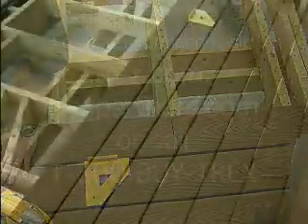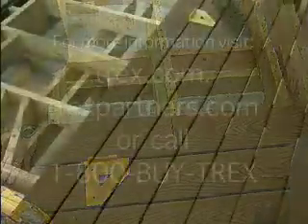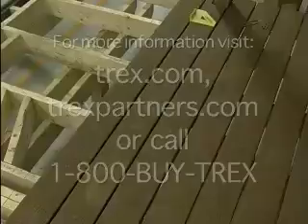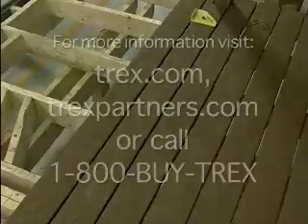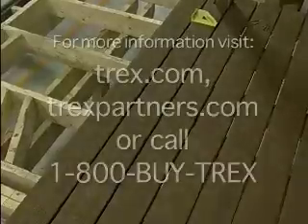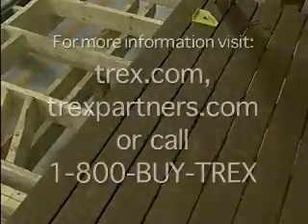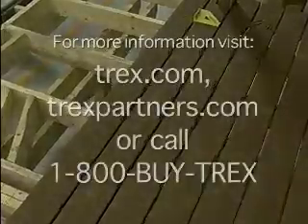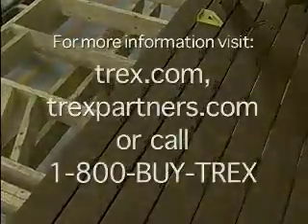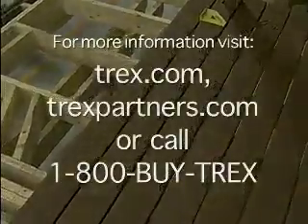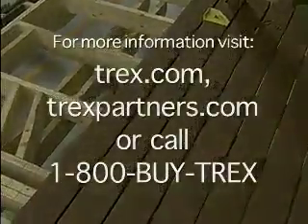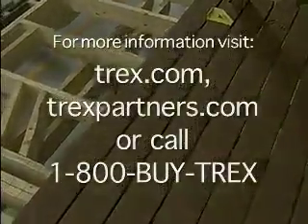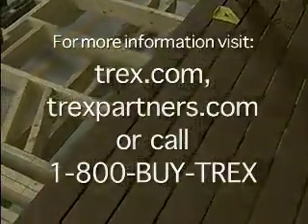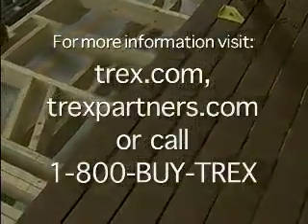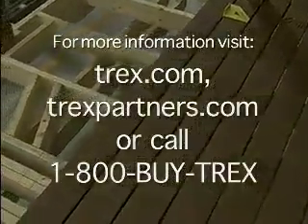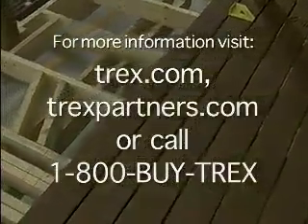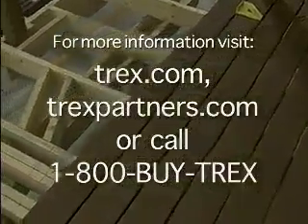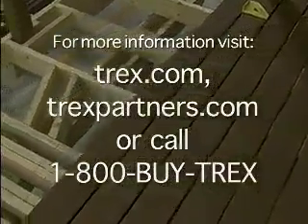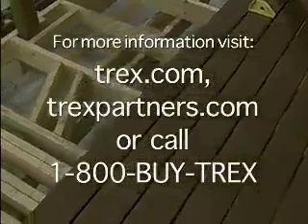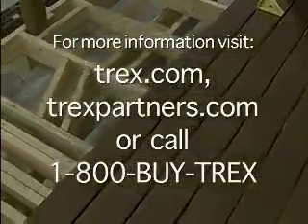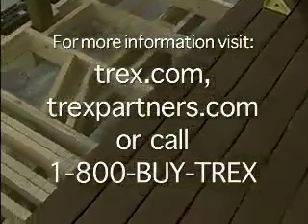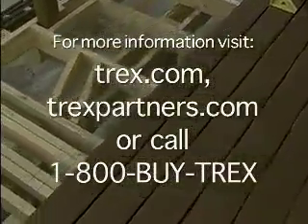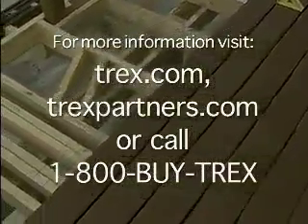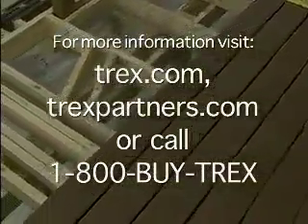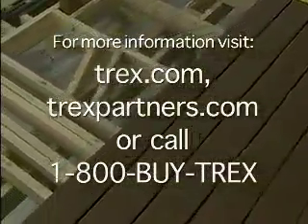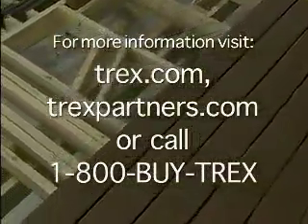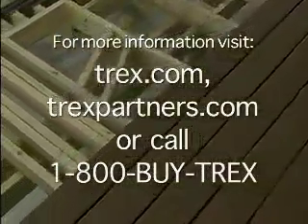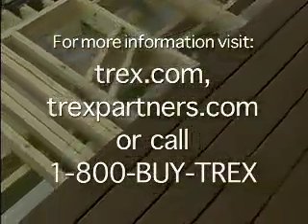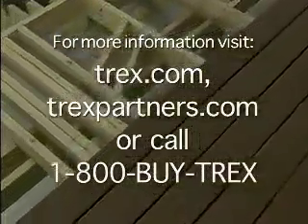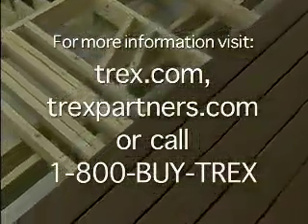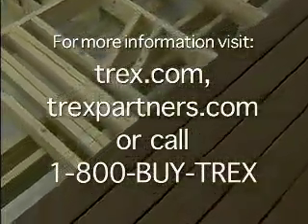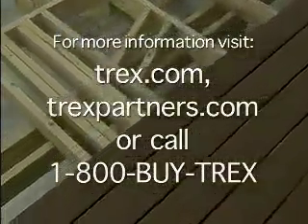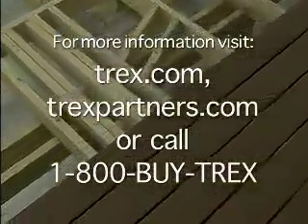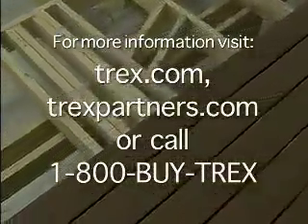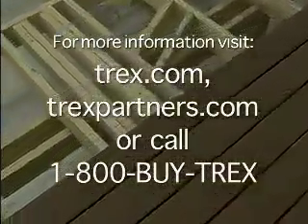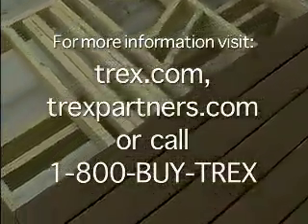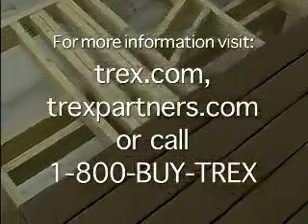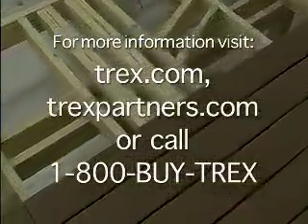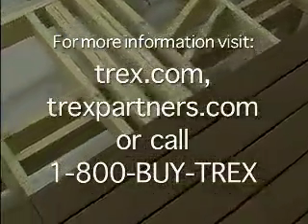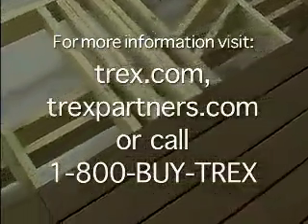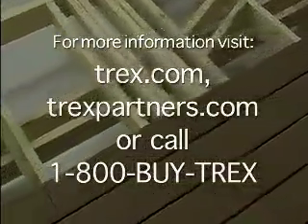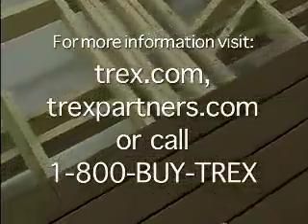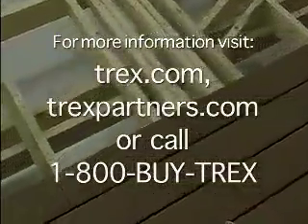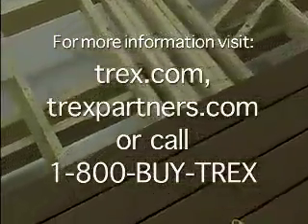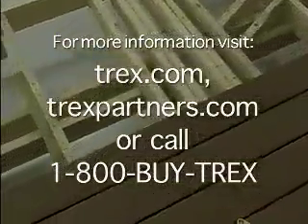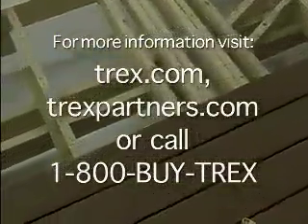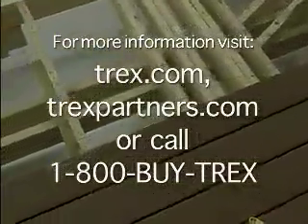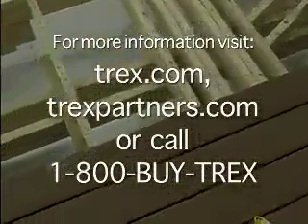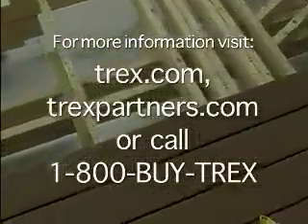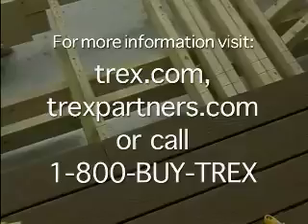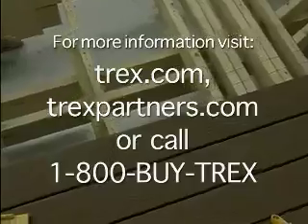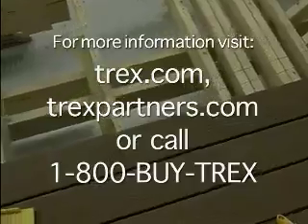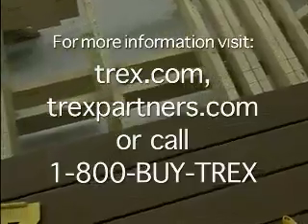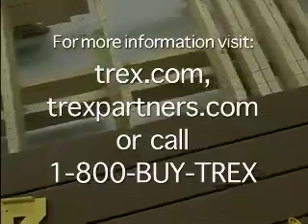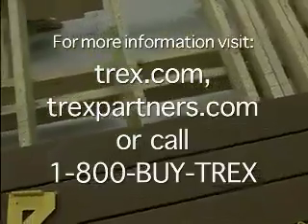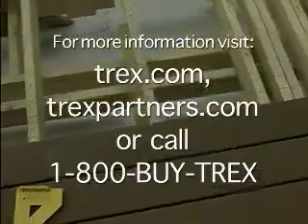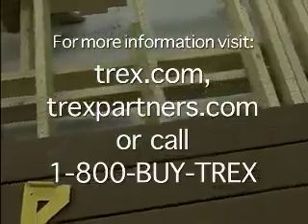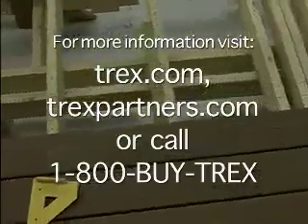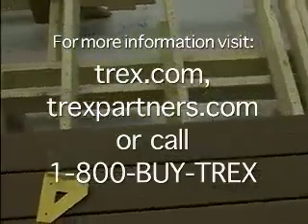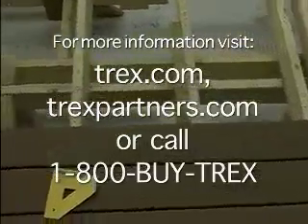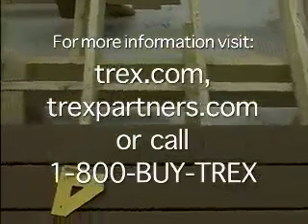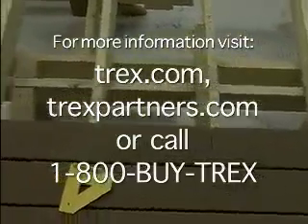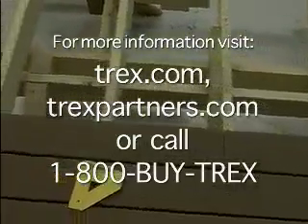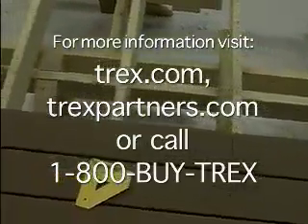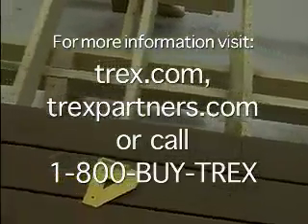For more information, visit trex.com, trexpartners.com, or call 1-800-BUY-TREX.